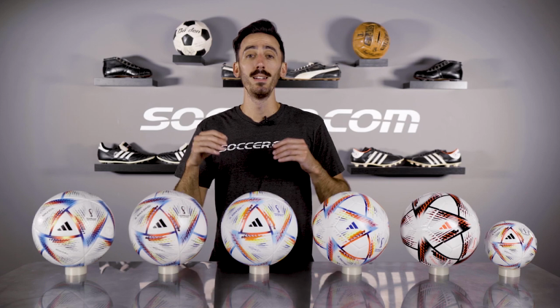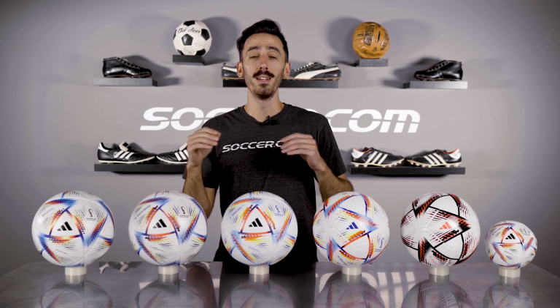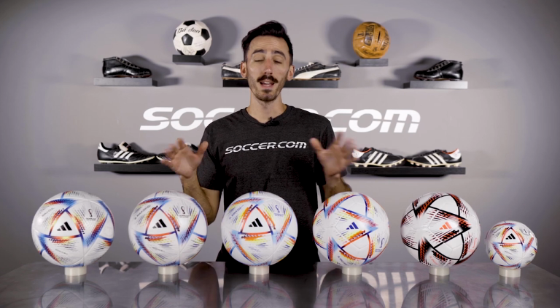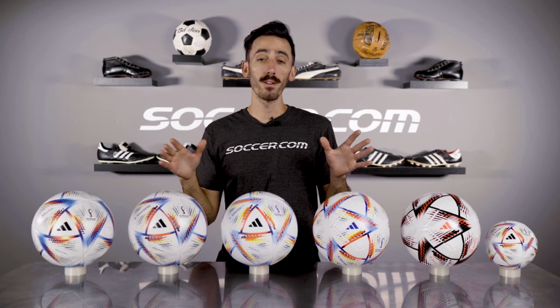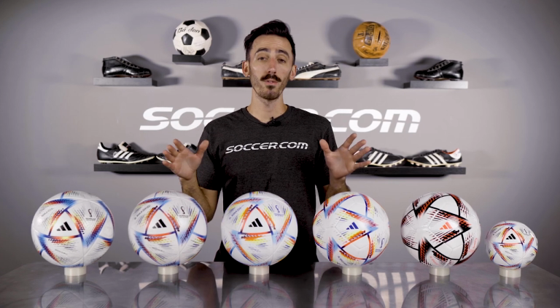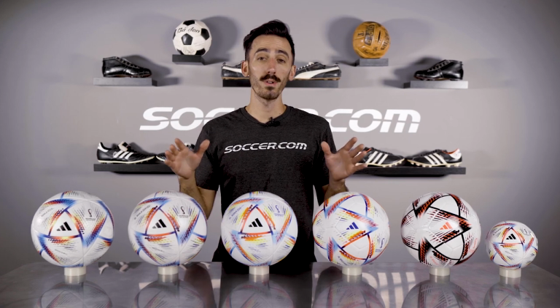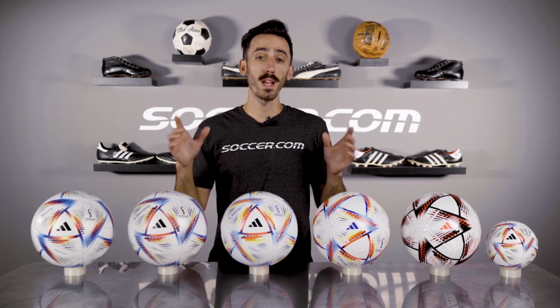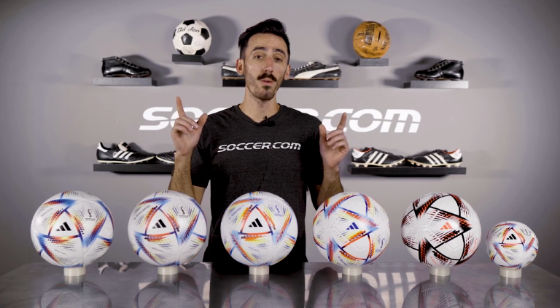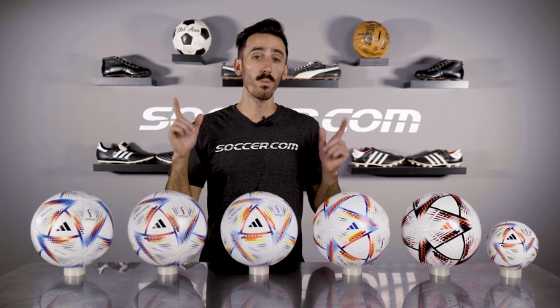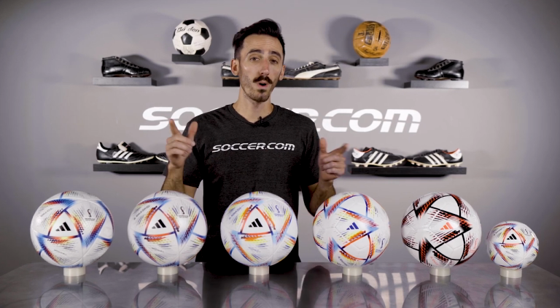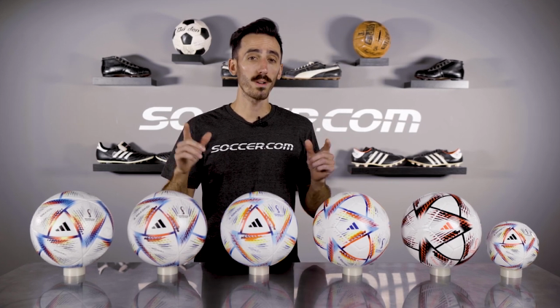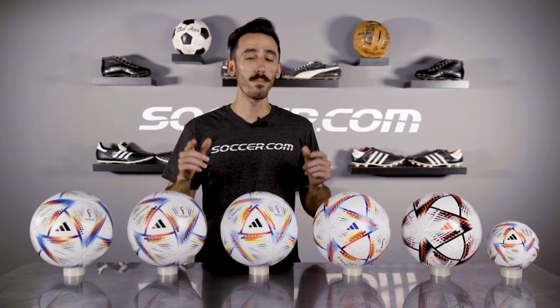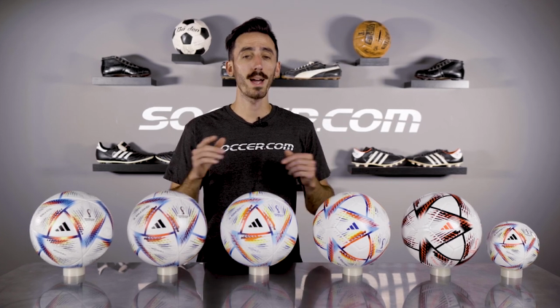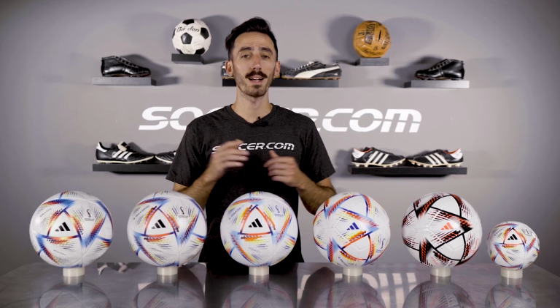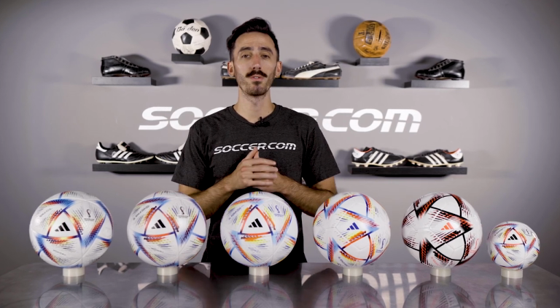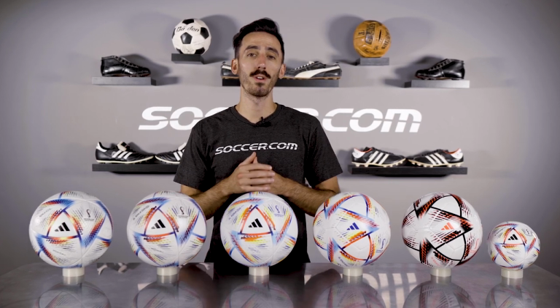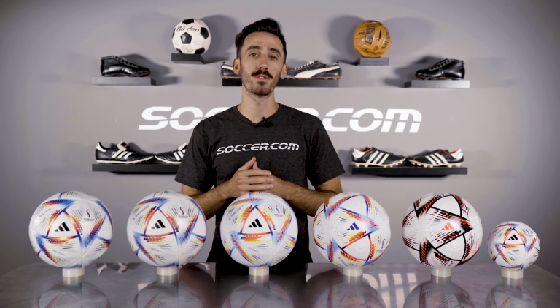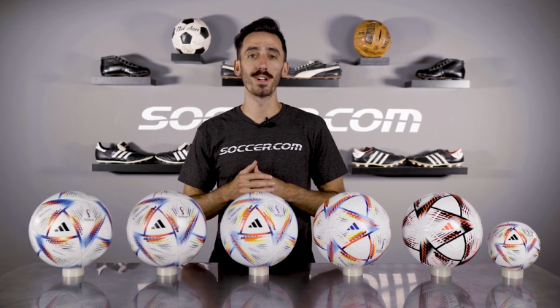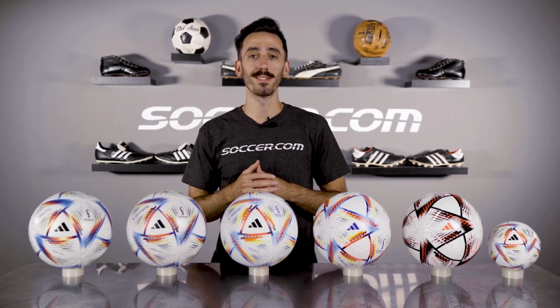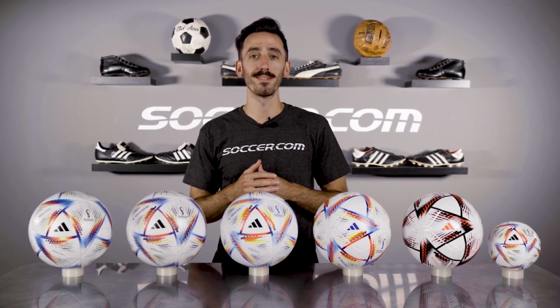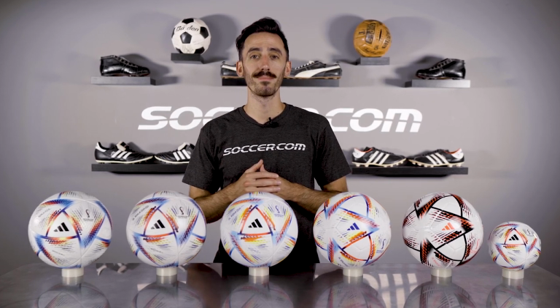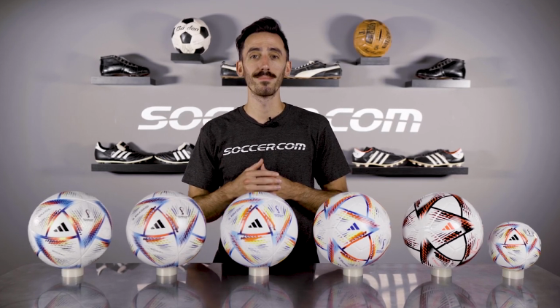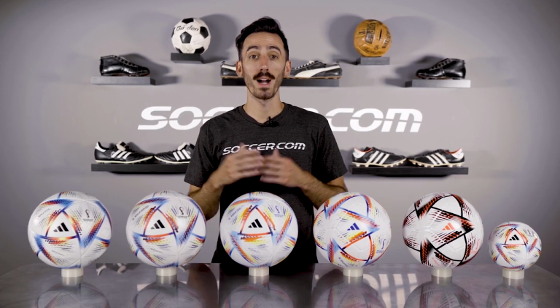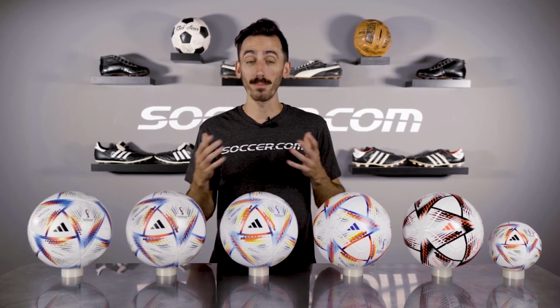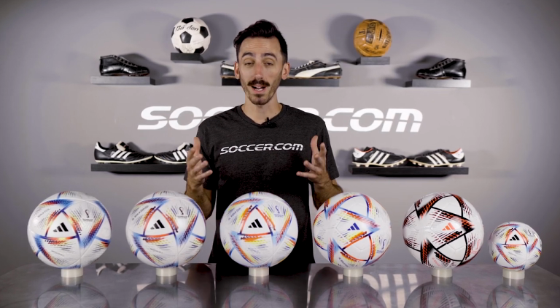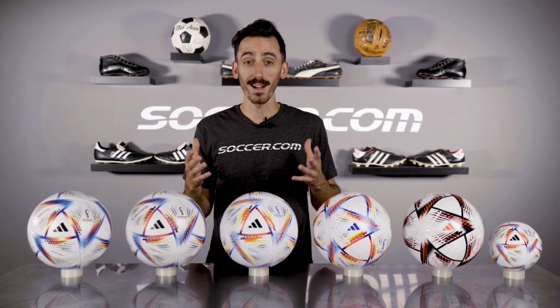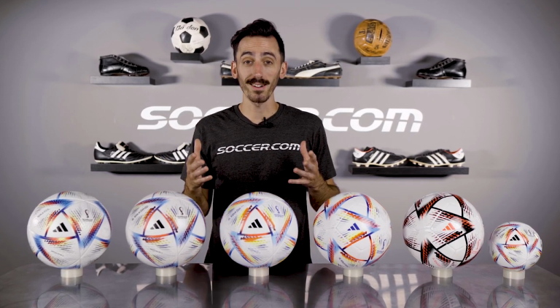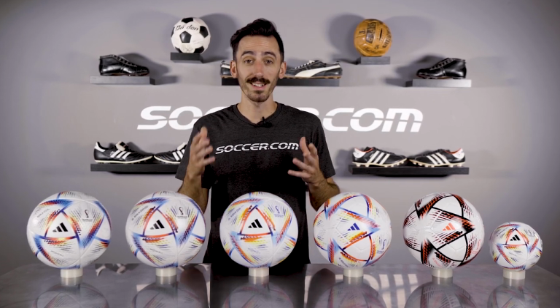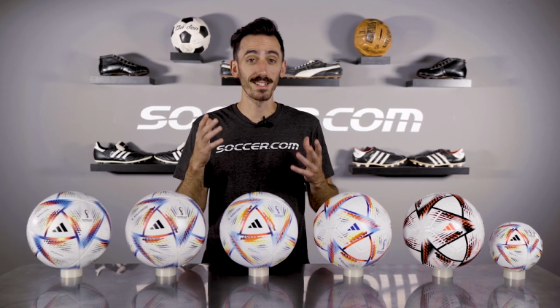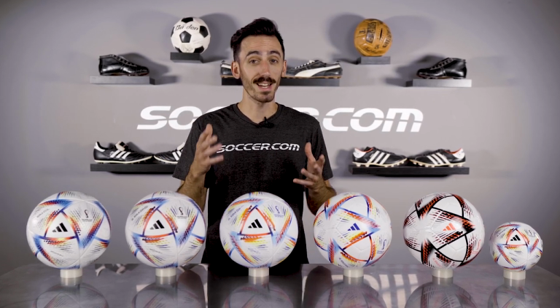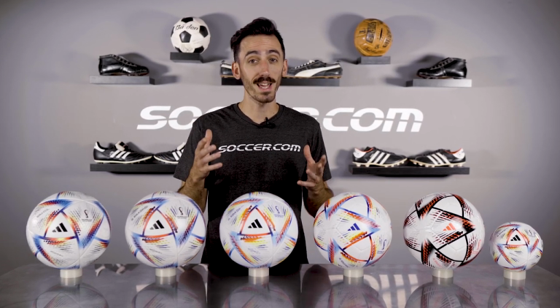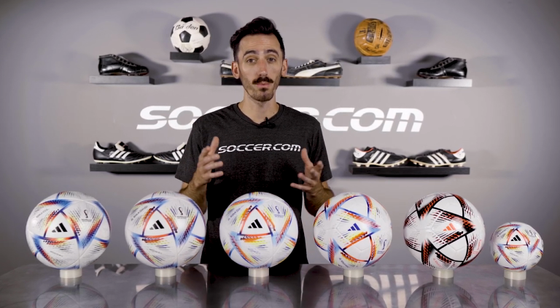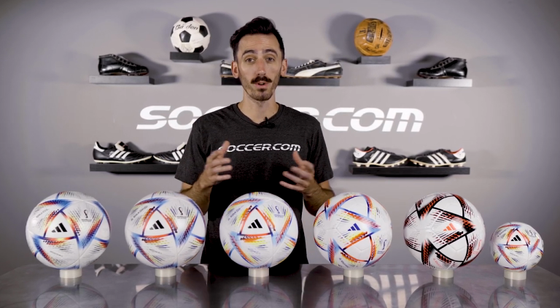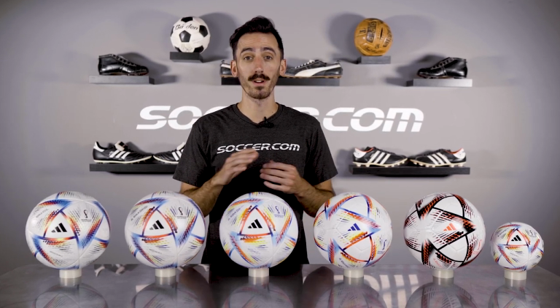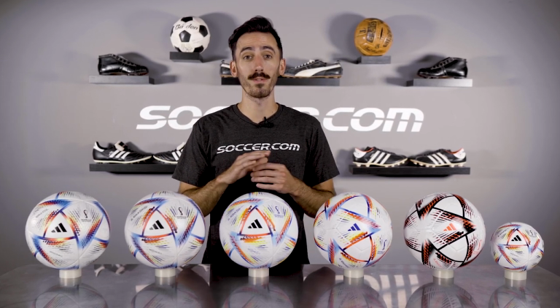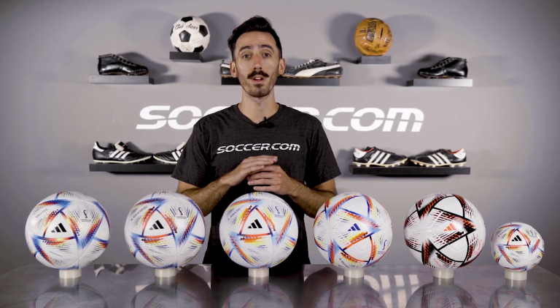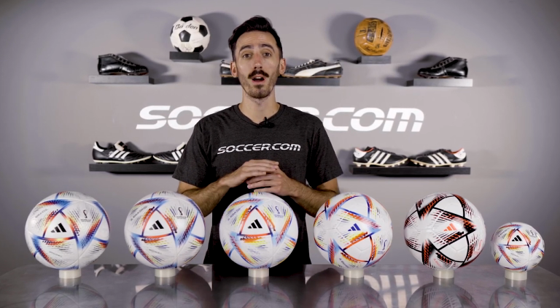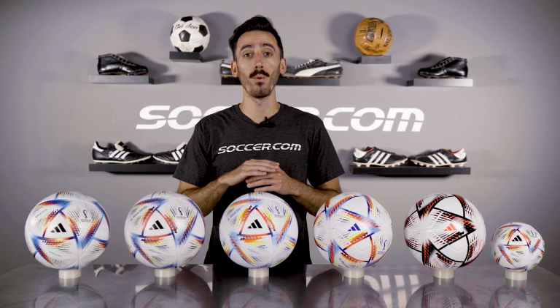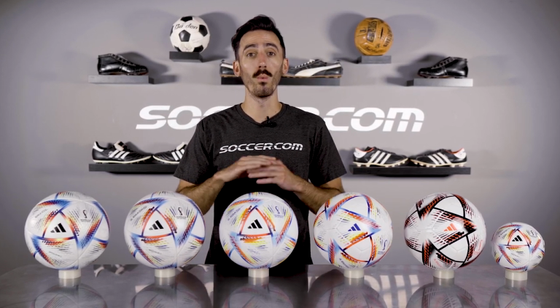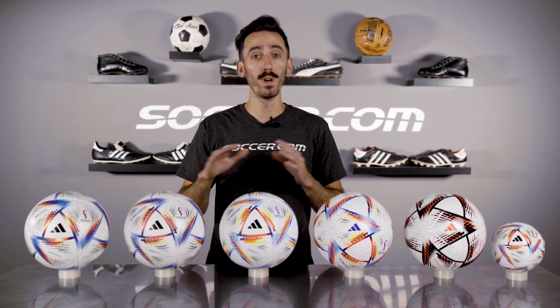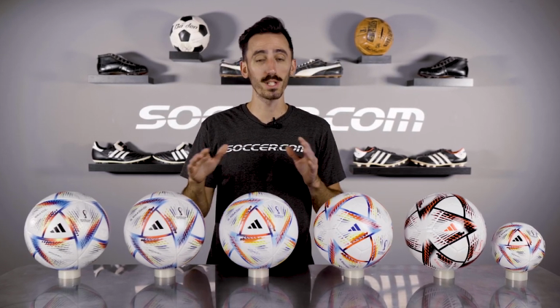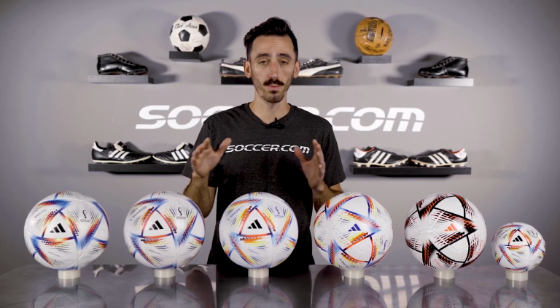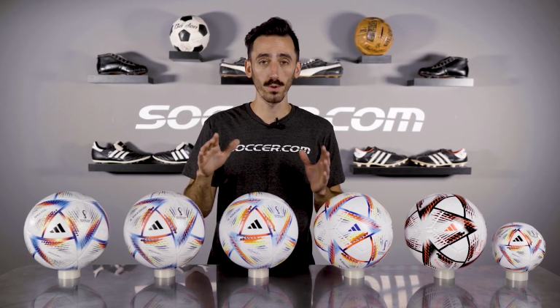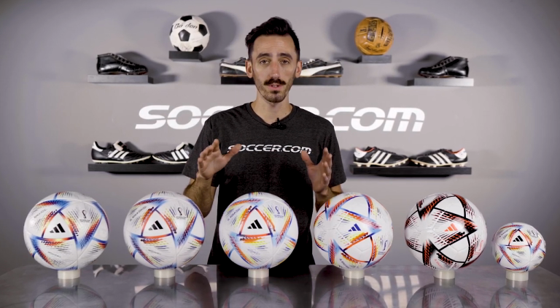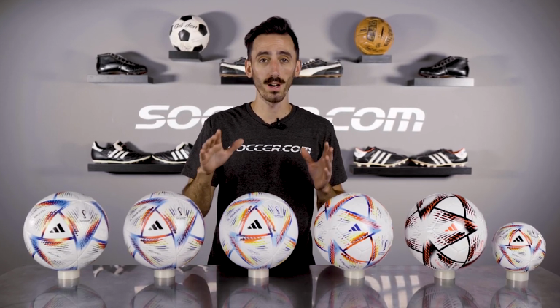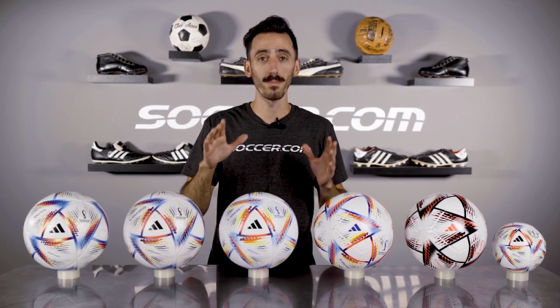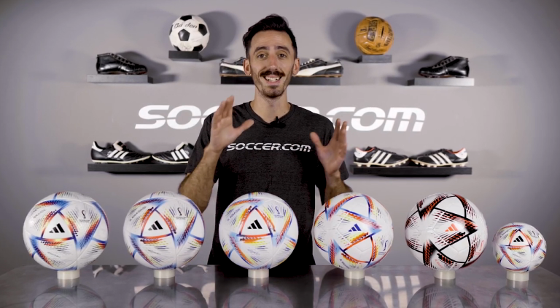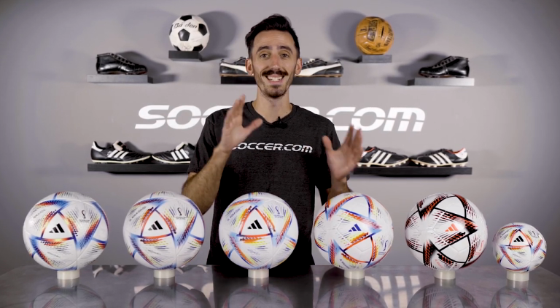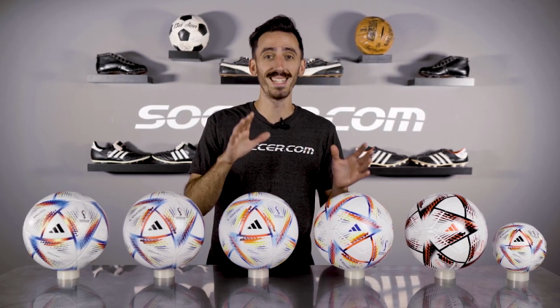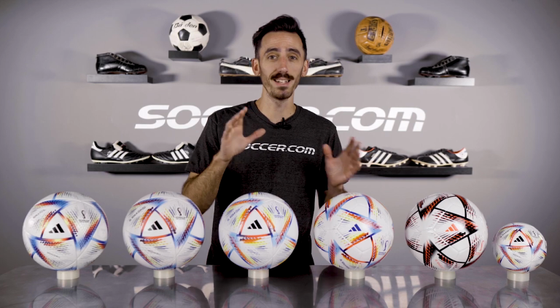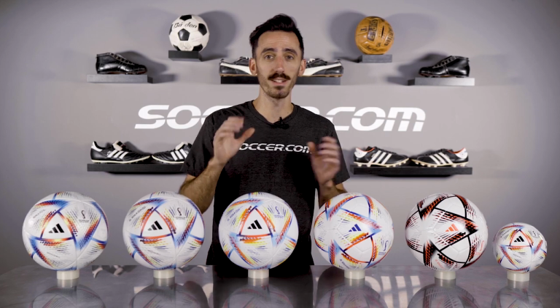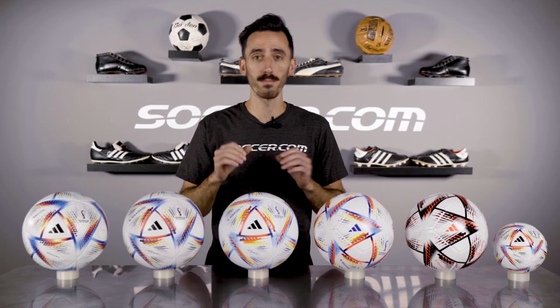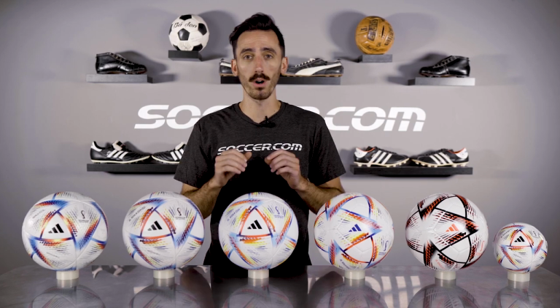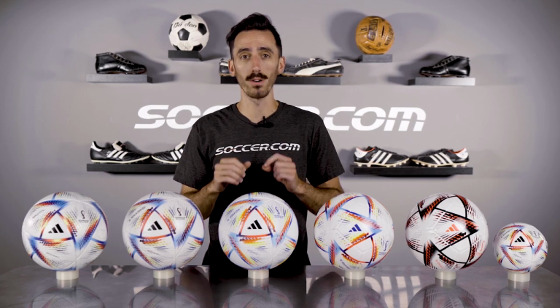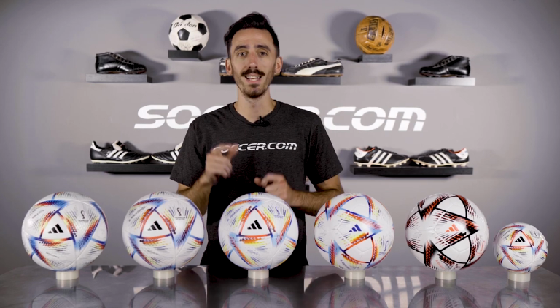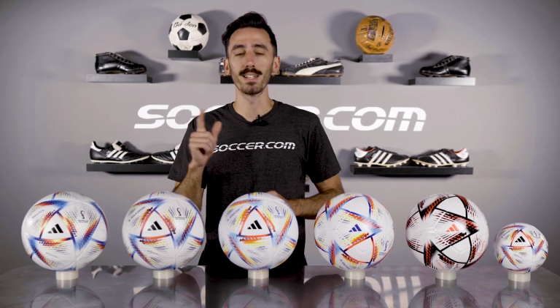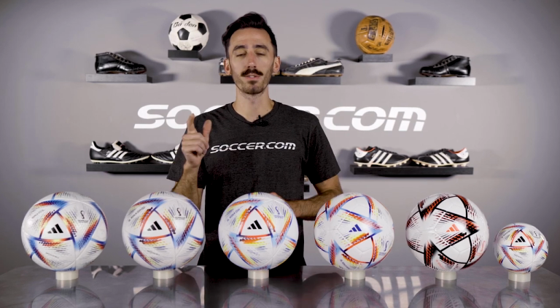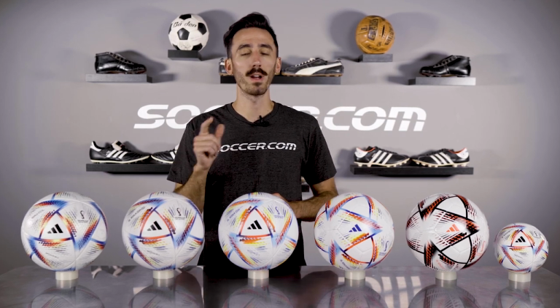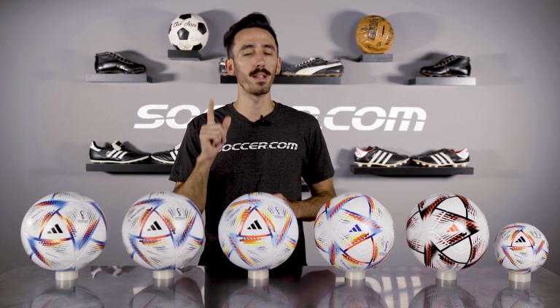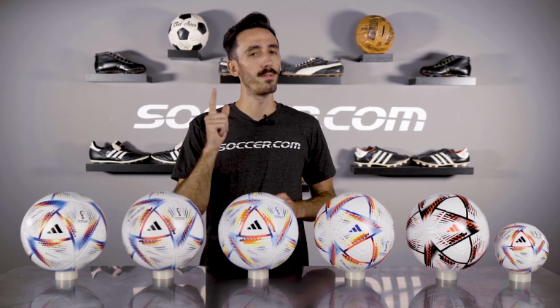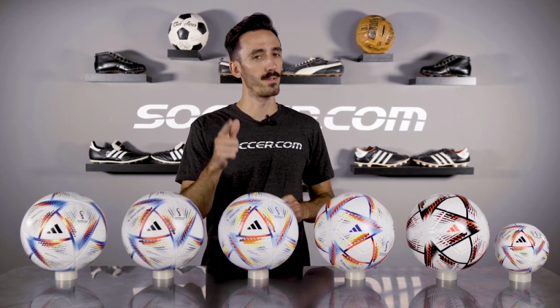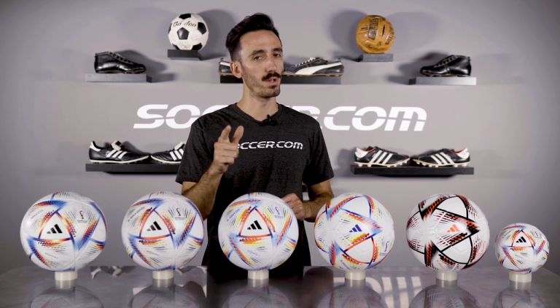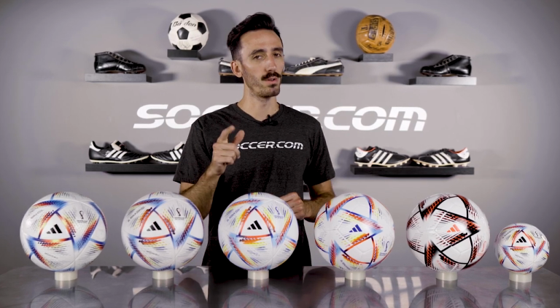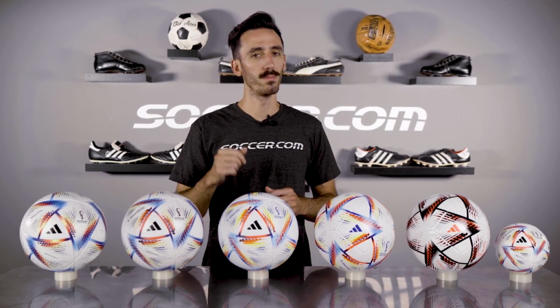Hey everyone and welcome back to our channel. I'm Kyle and today we're going to figure out which World Cup Adidas ball is right for you.